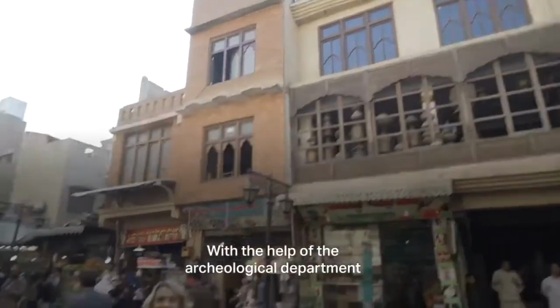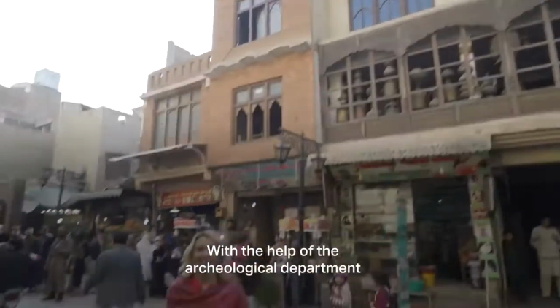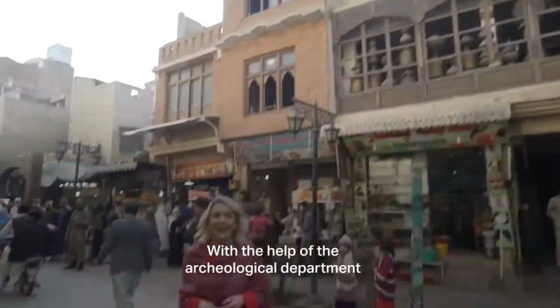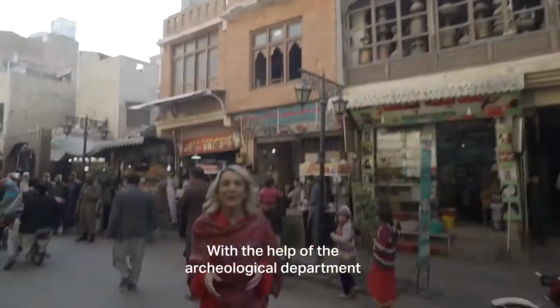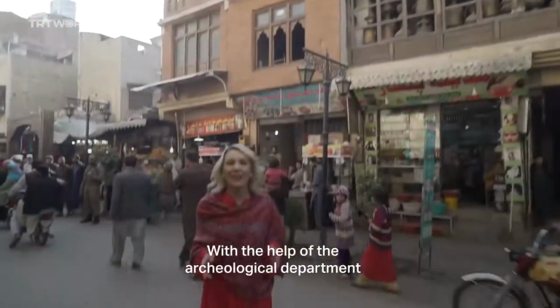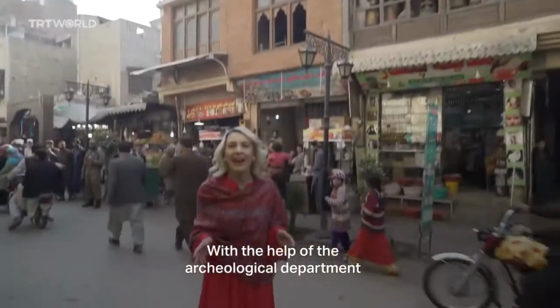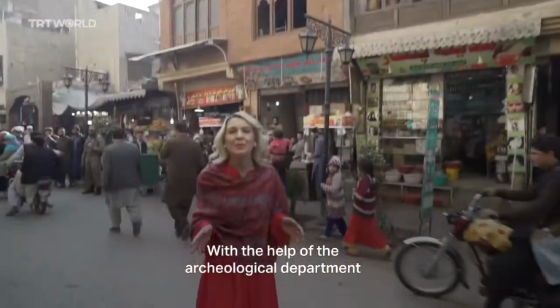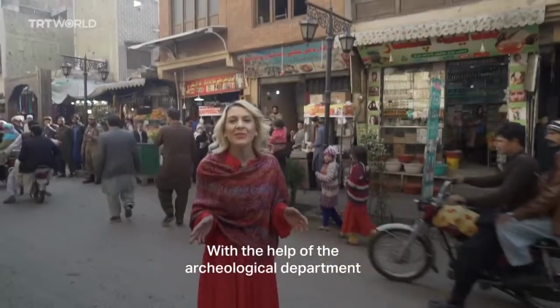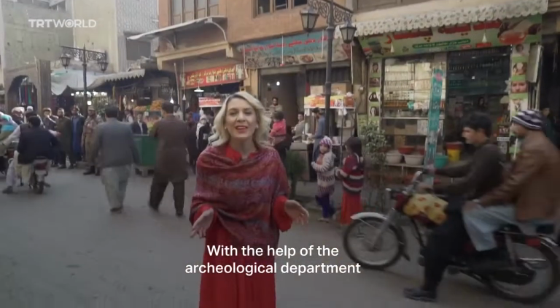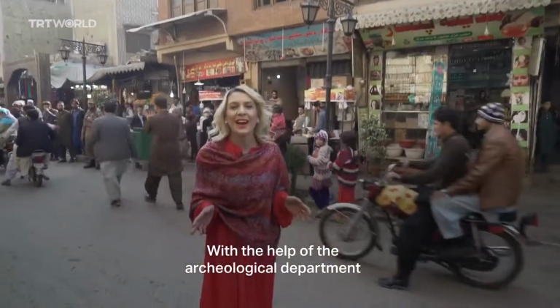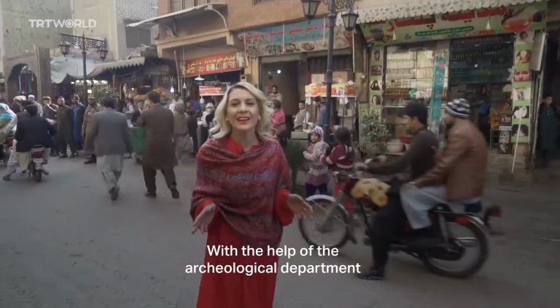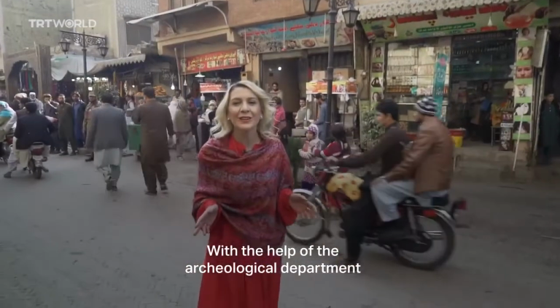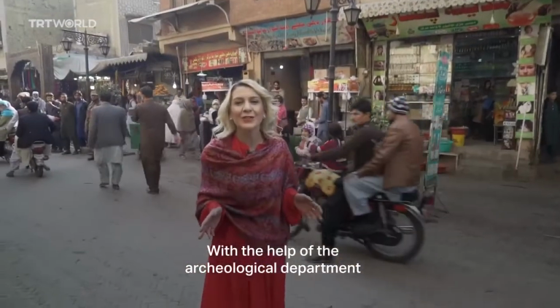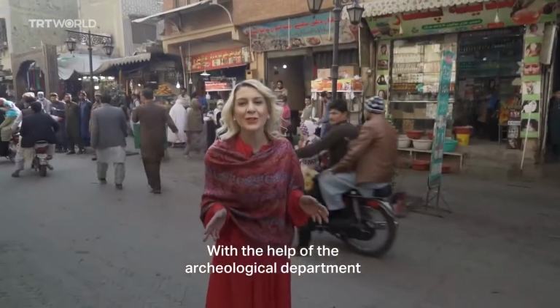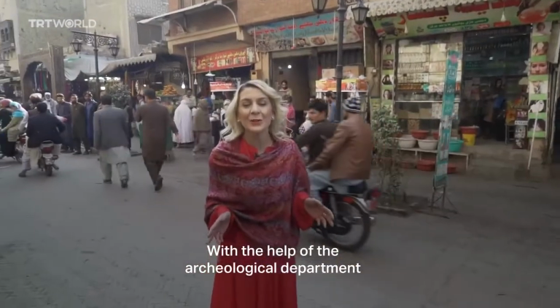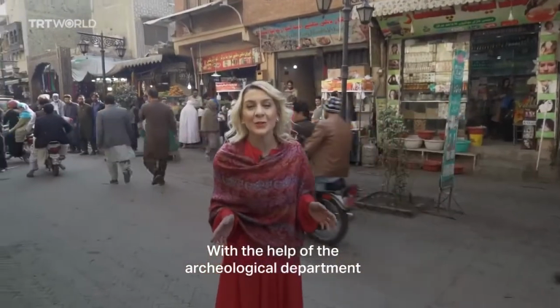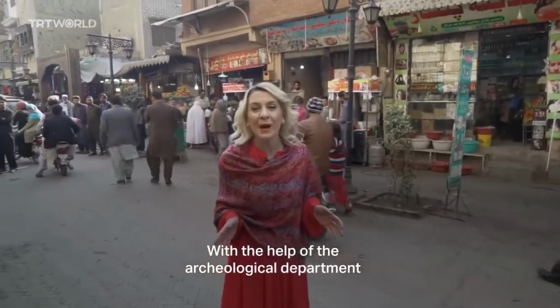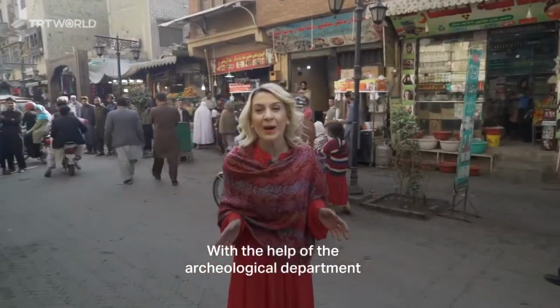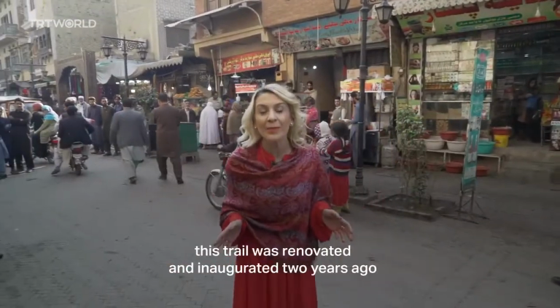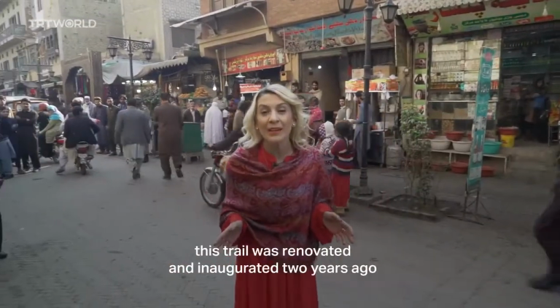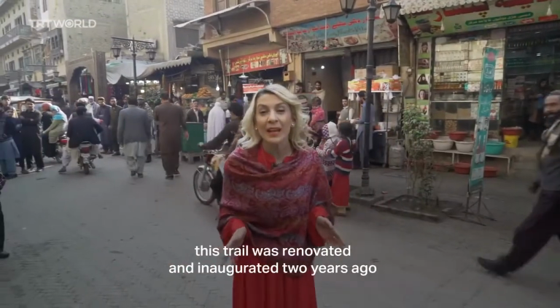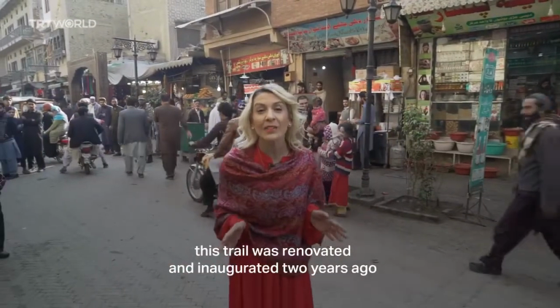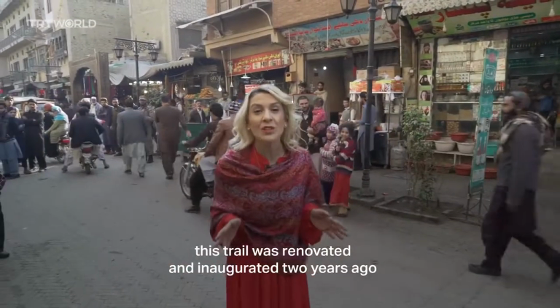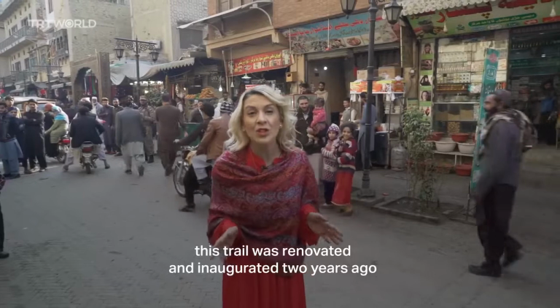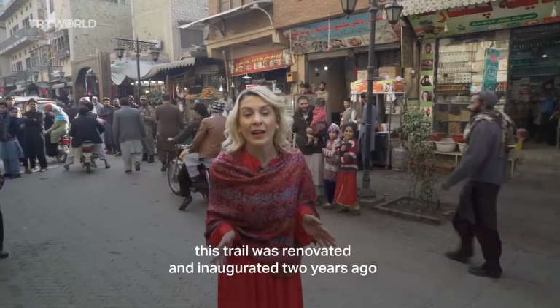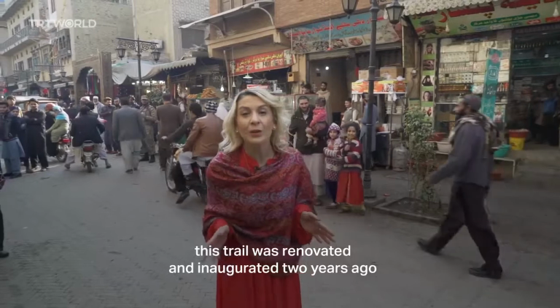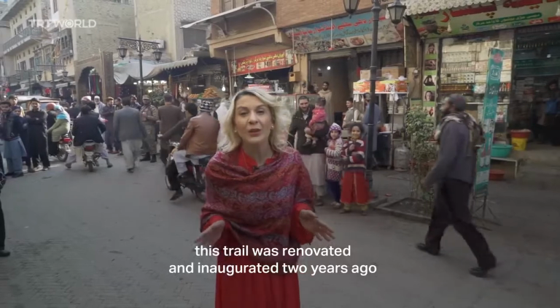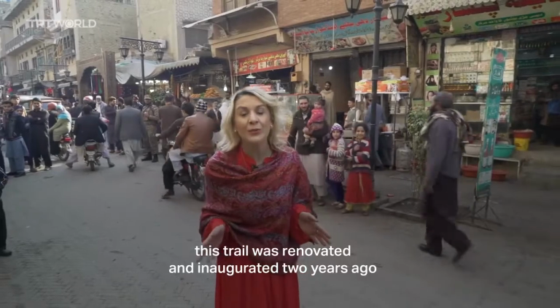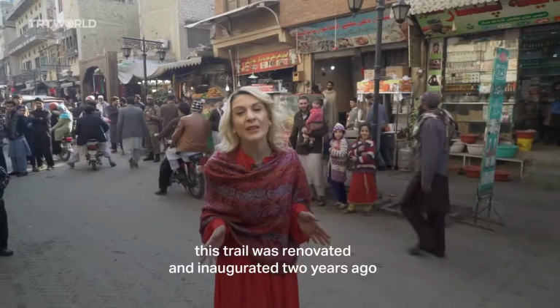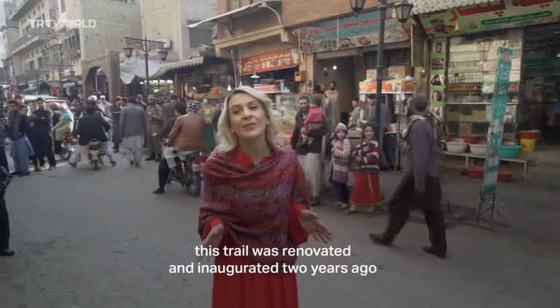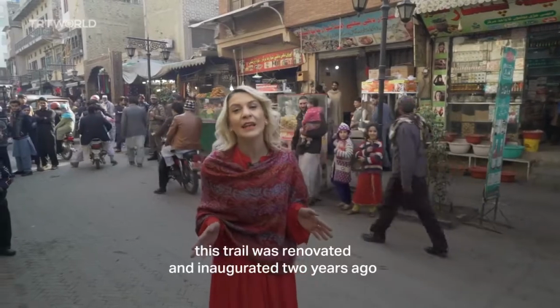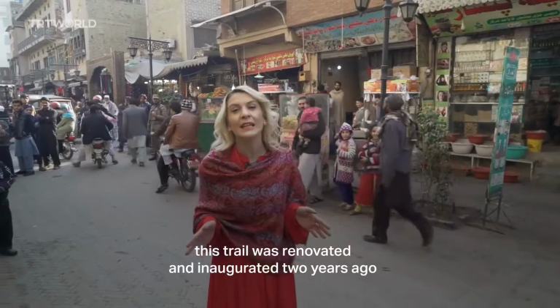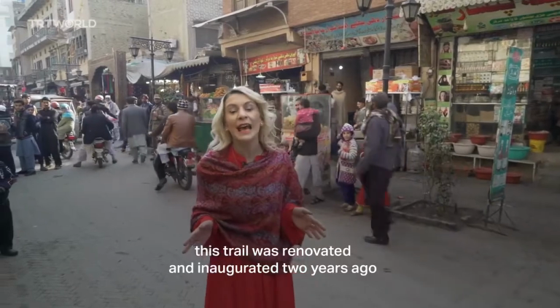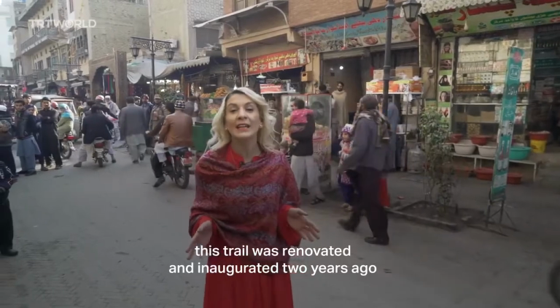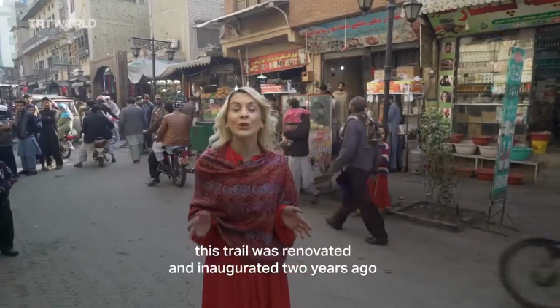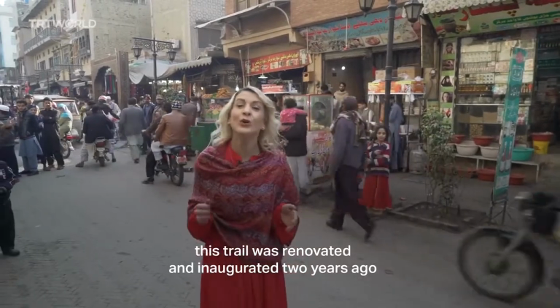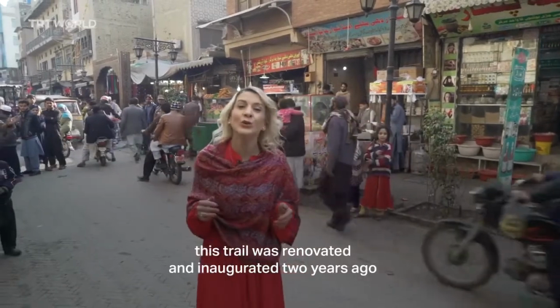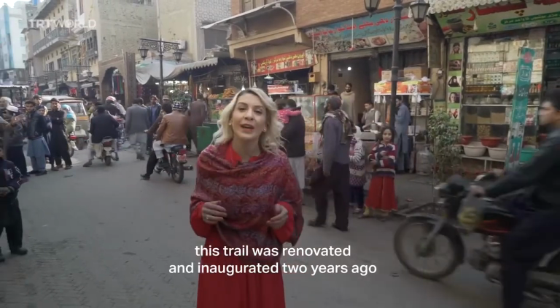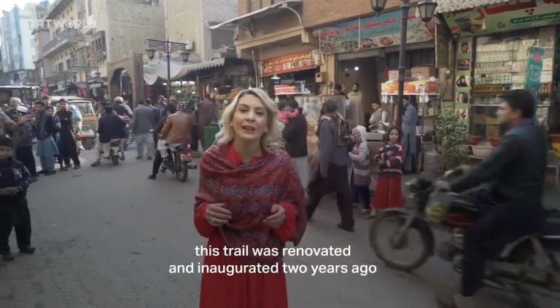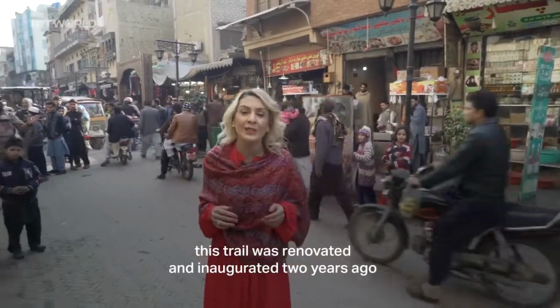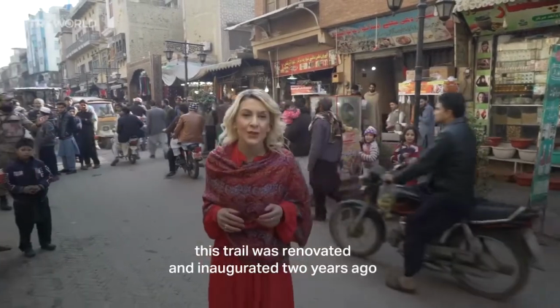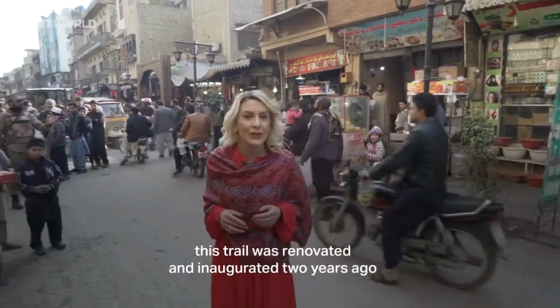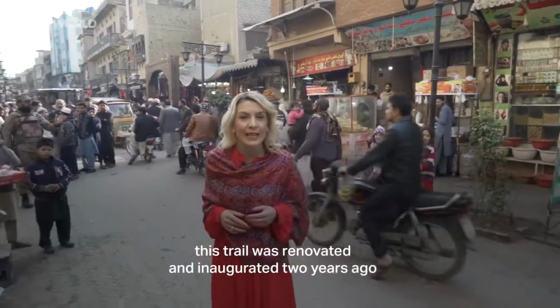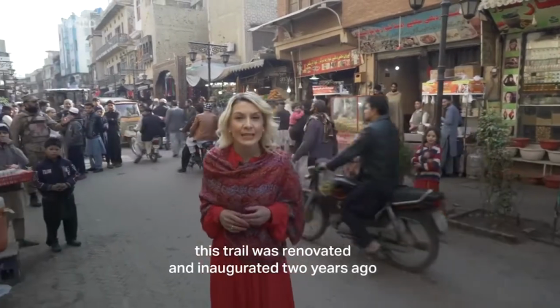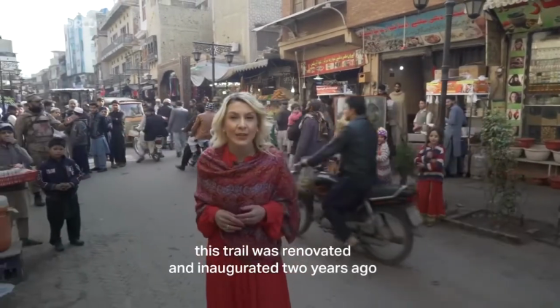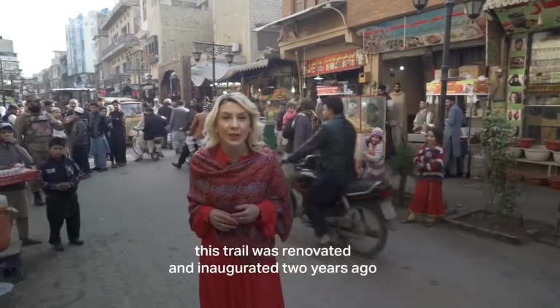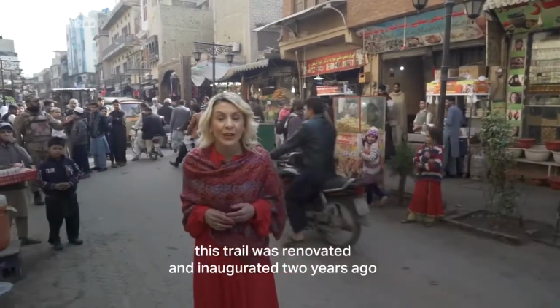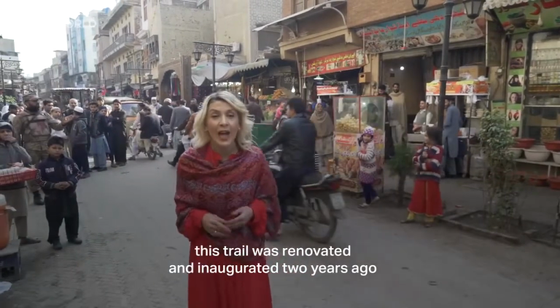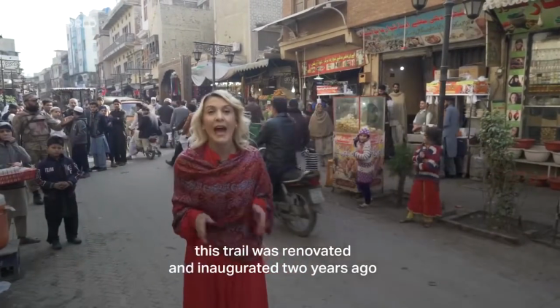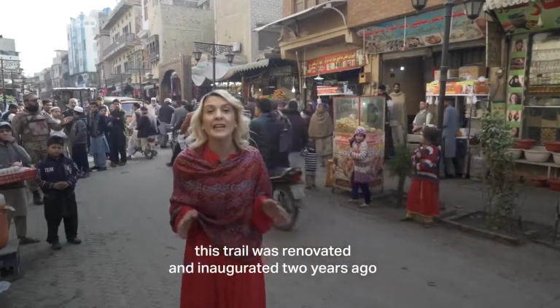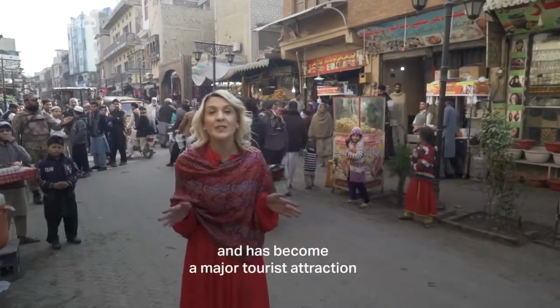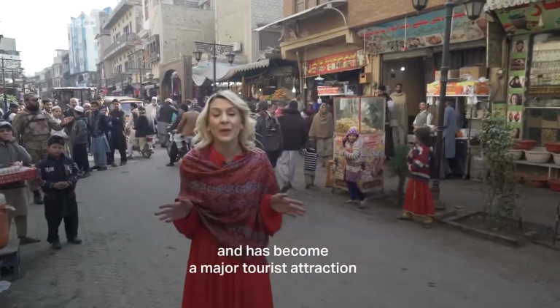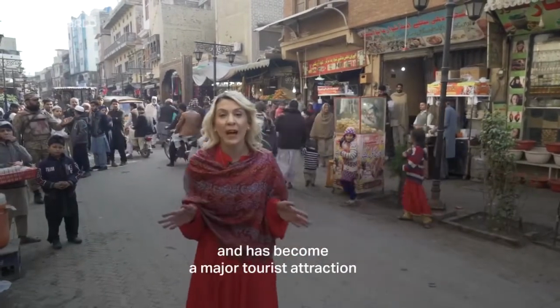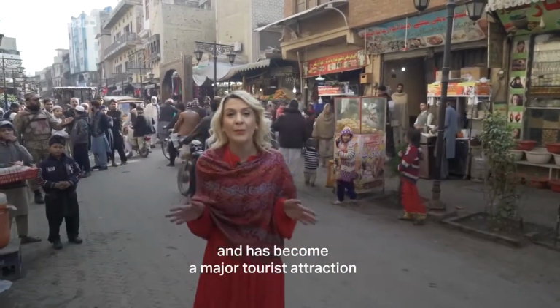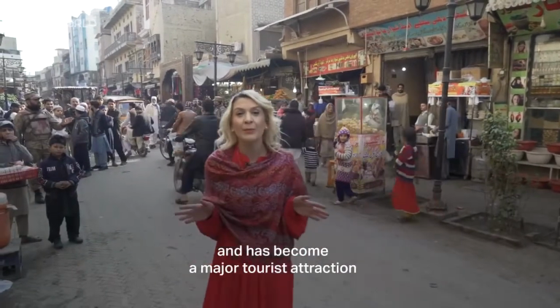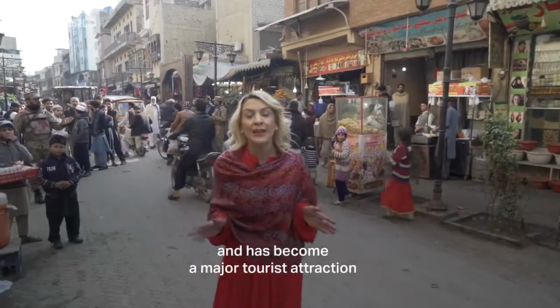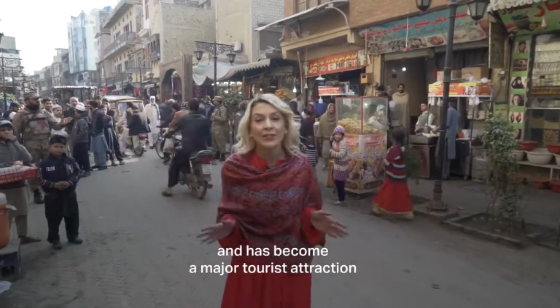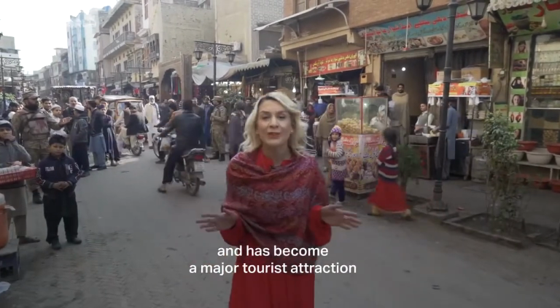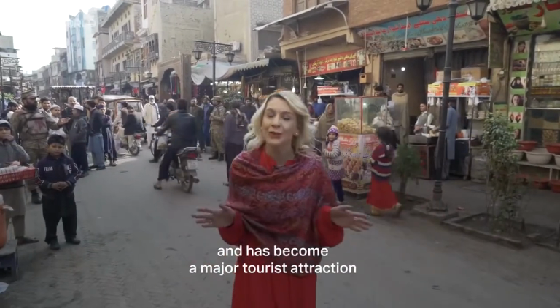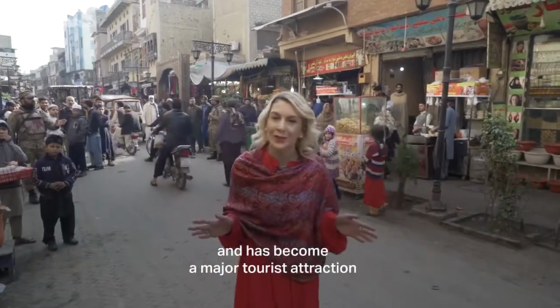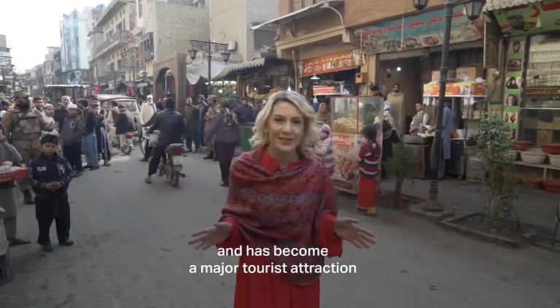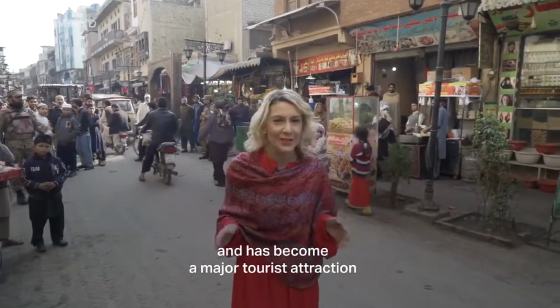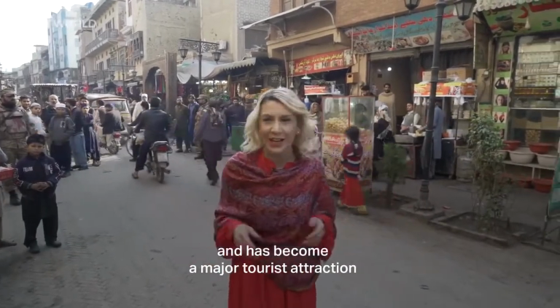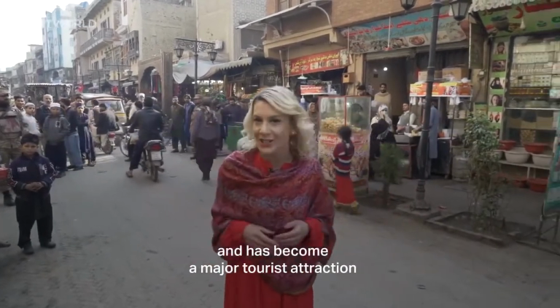With the help of the Archaeological Department, this trail was renovated and inaugurated two years ago and has become a major tourist attraction.